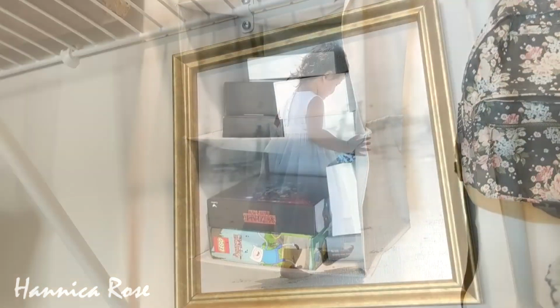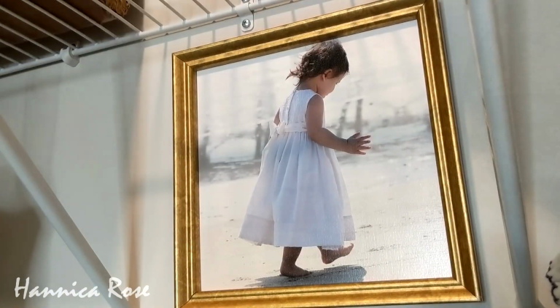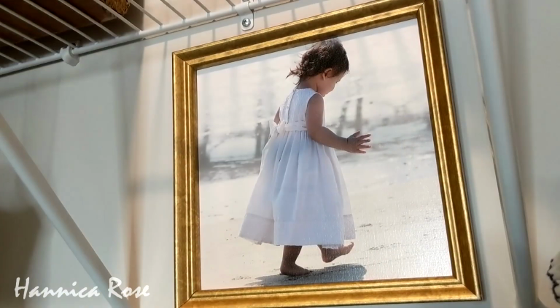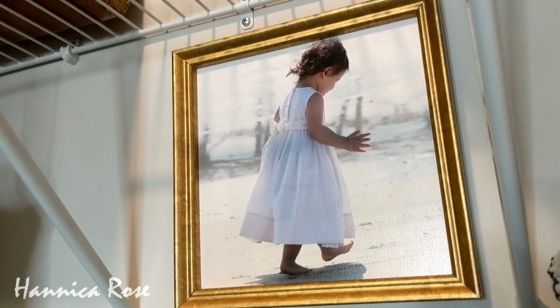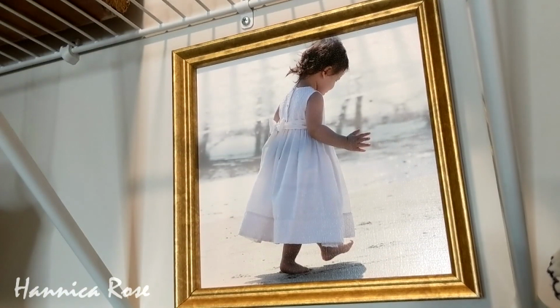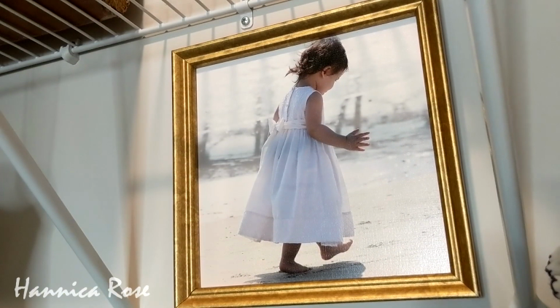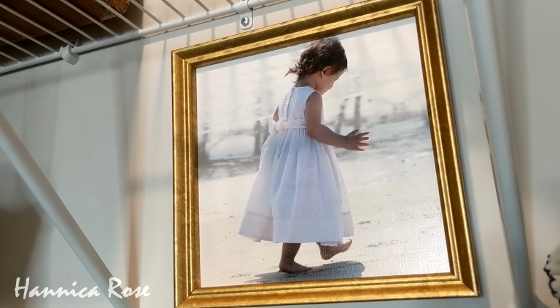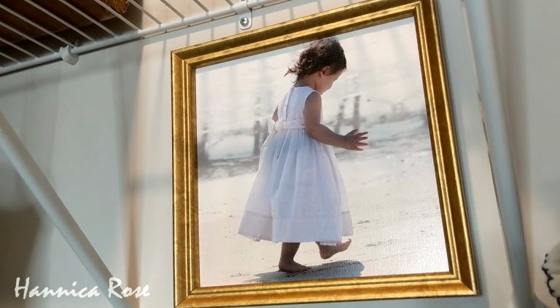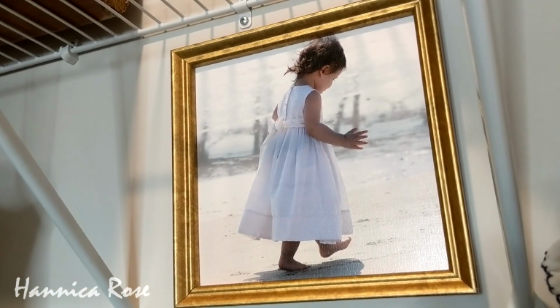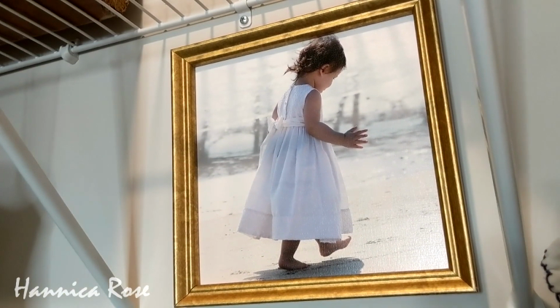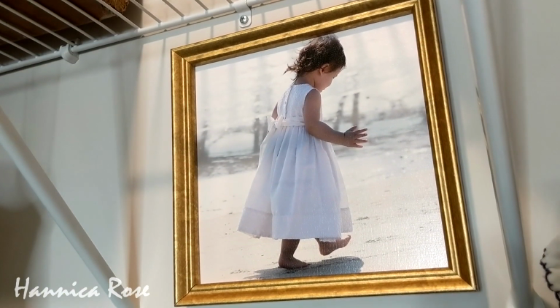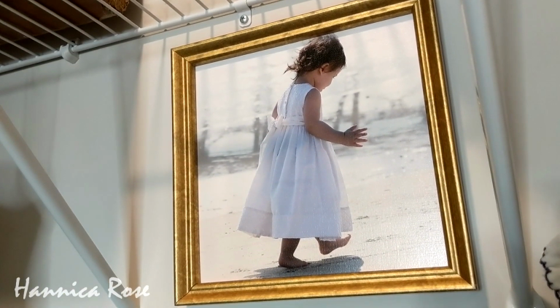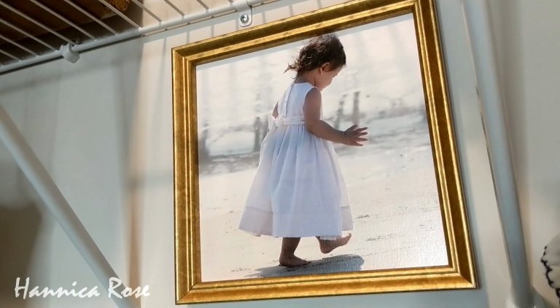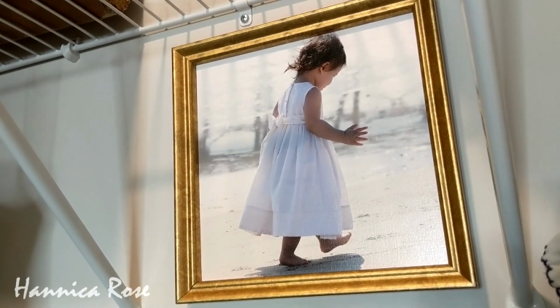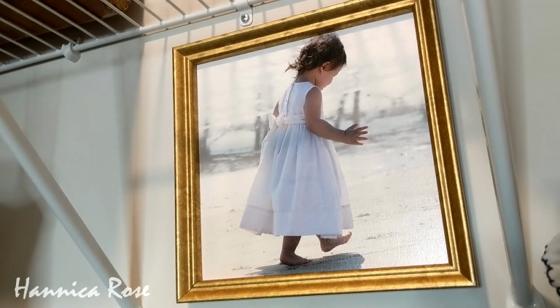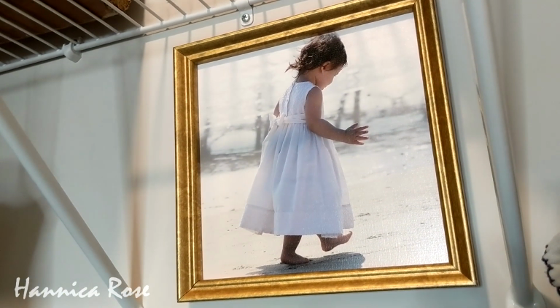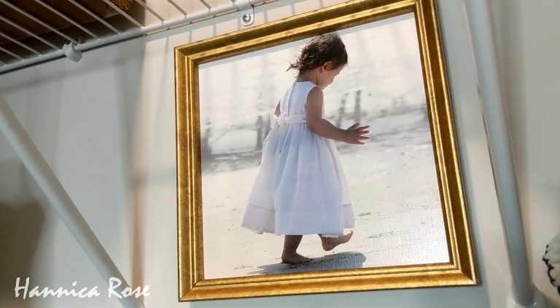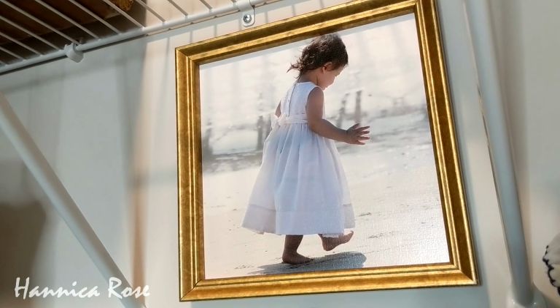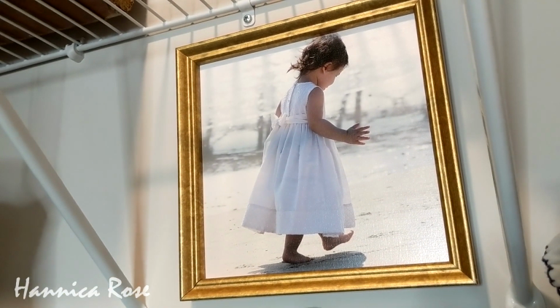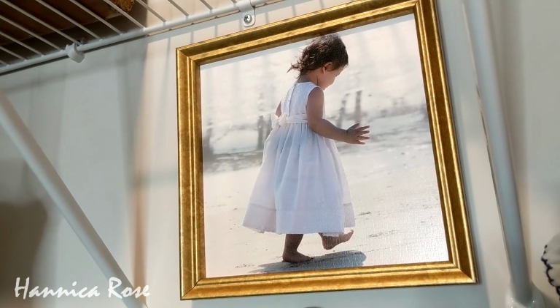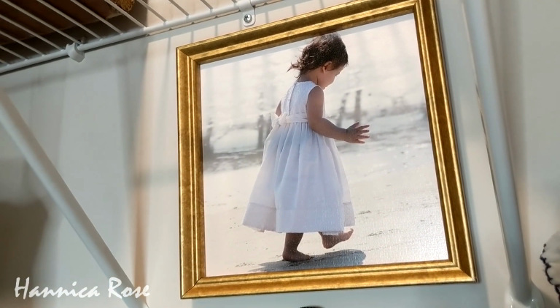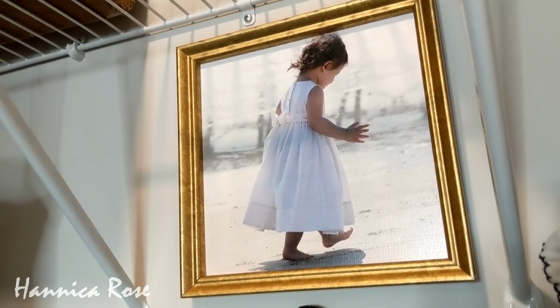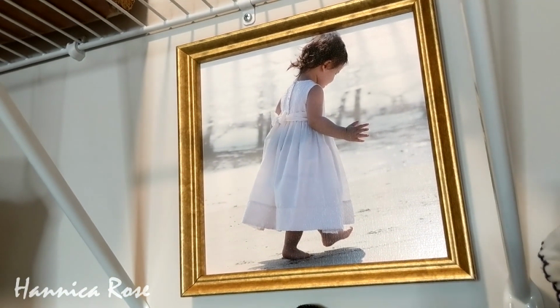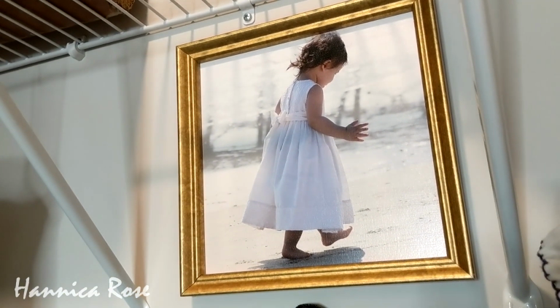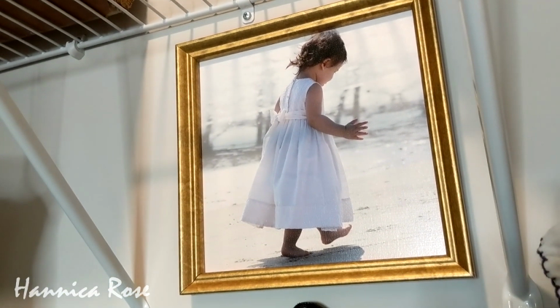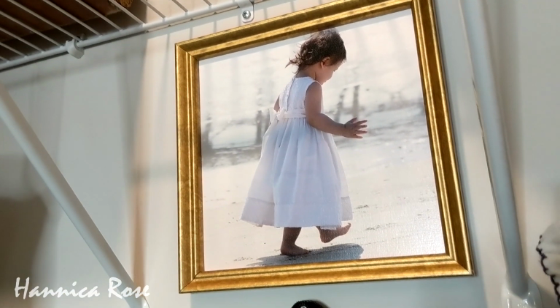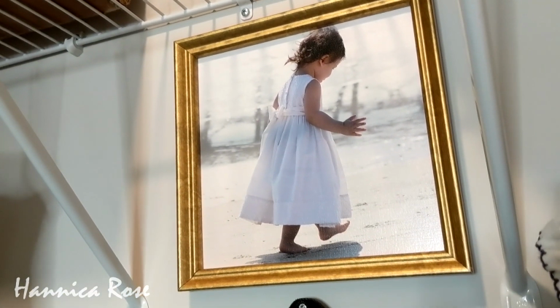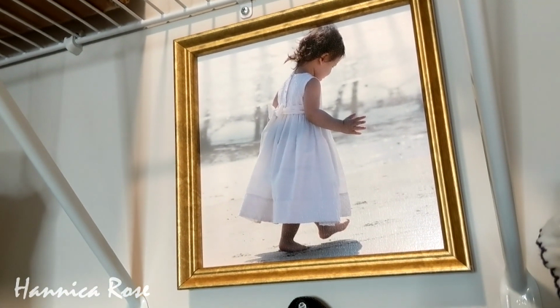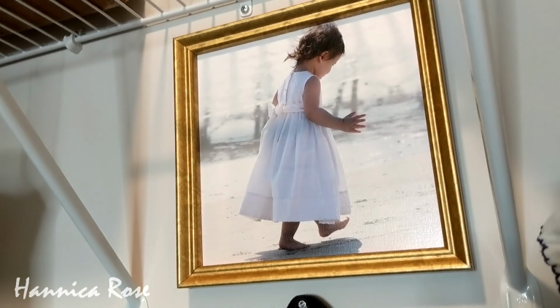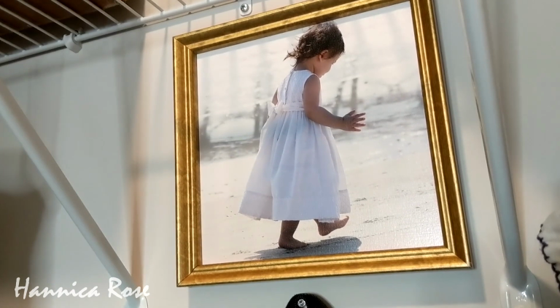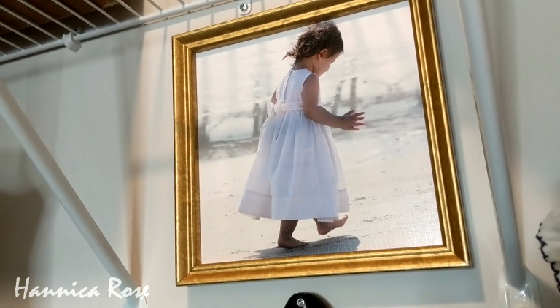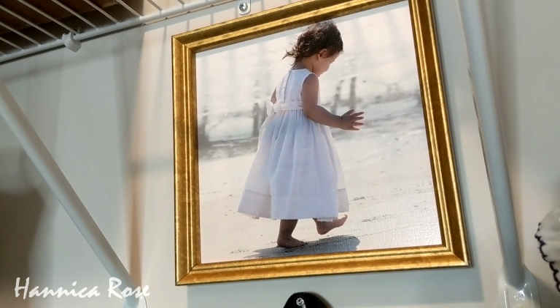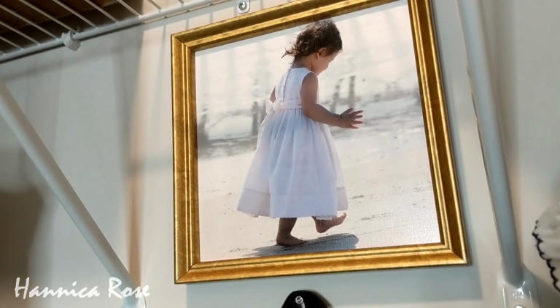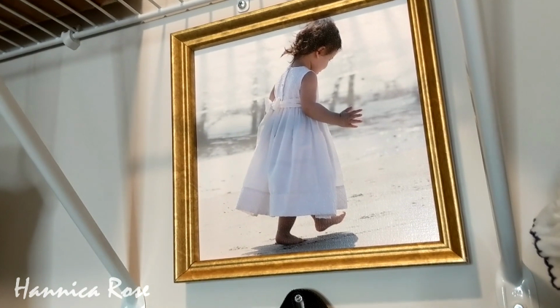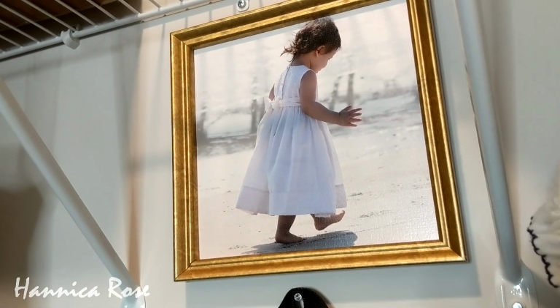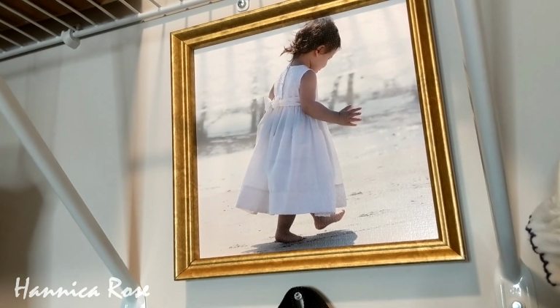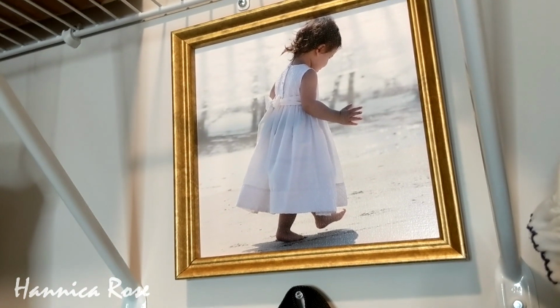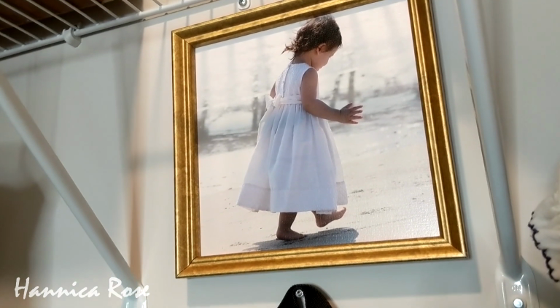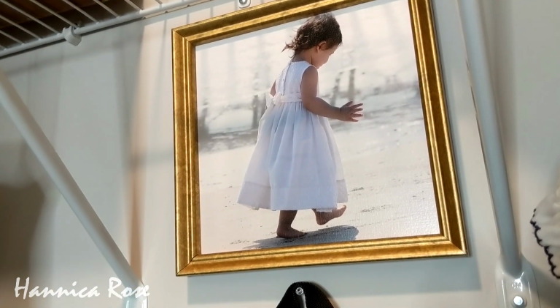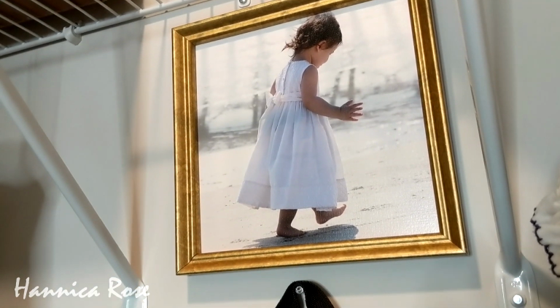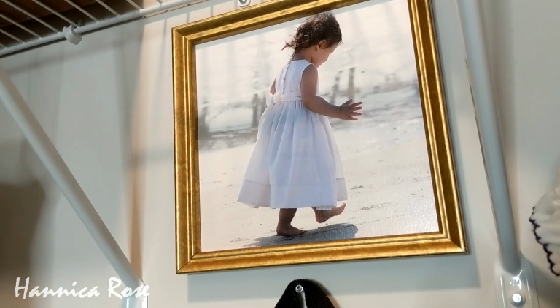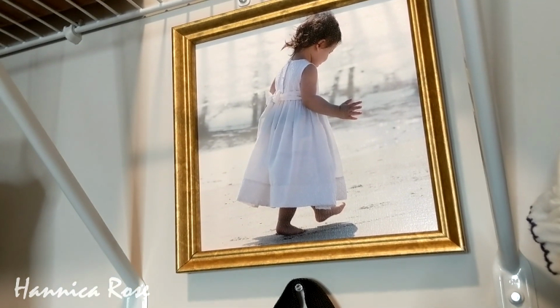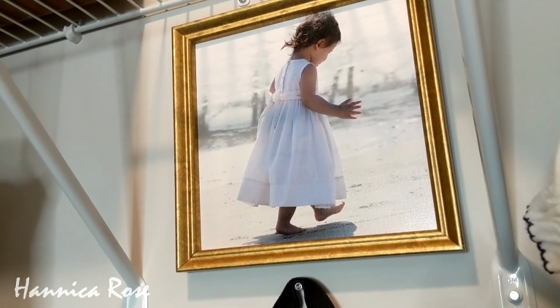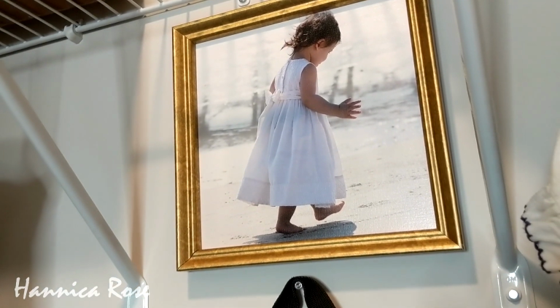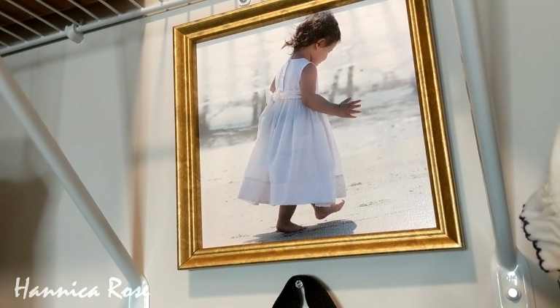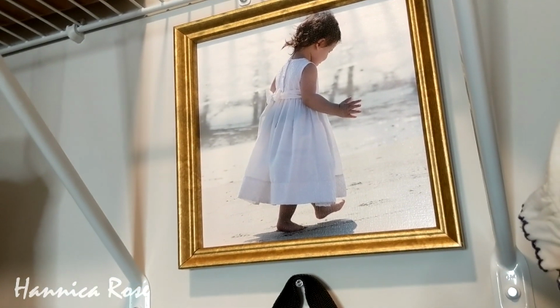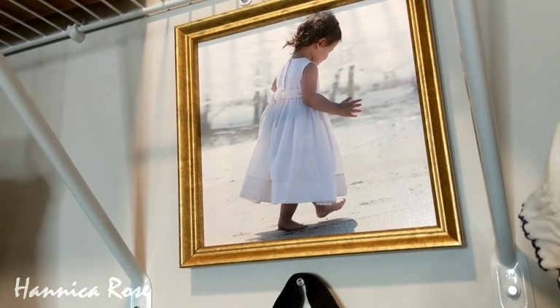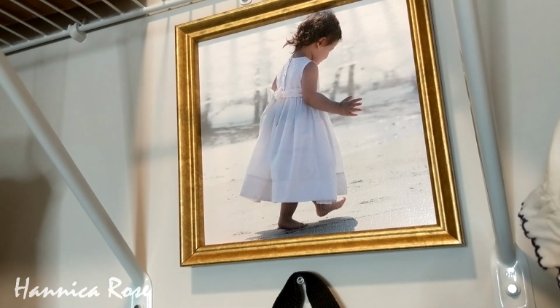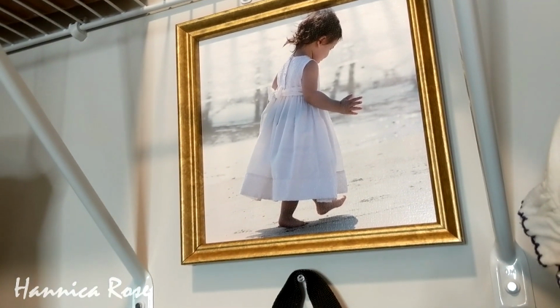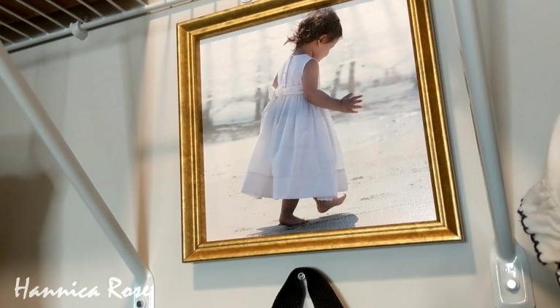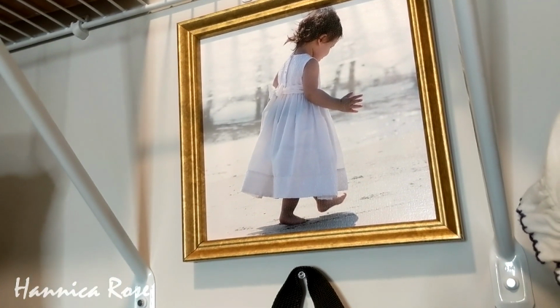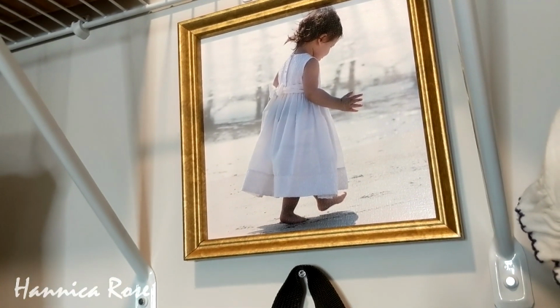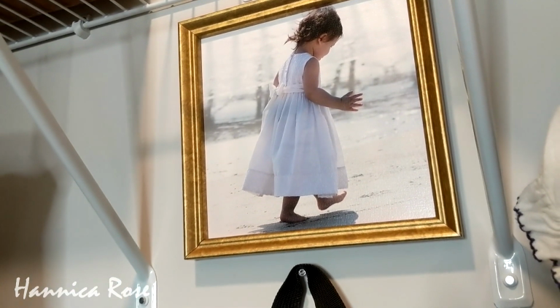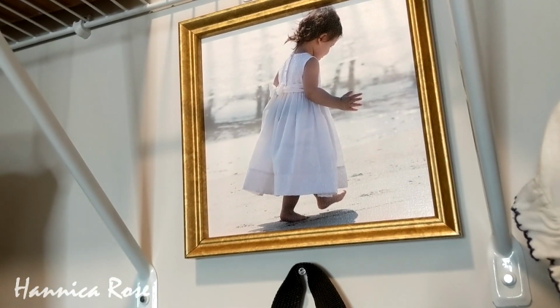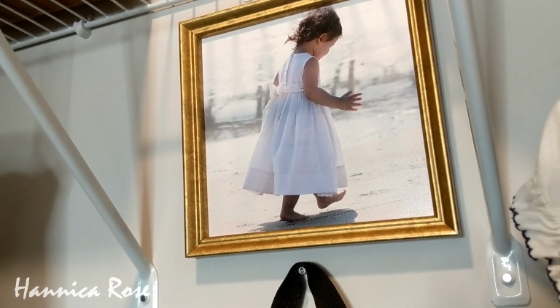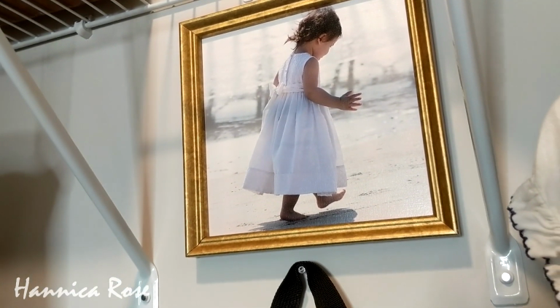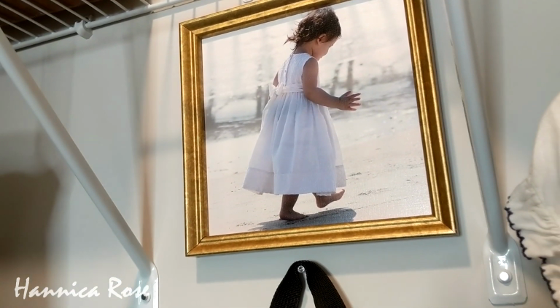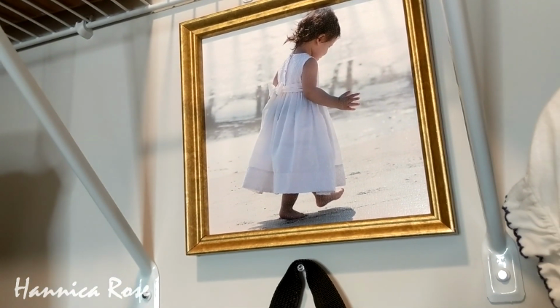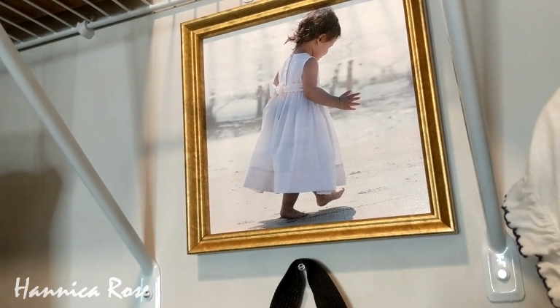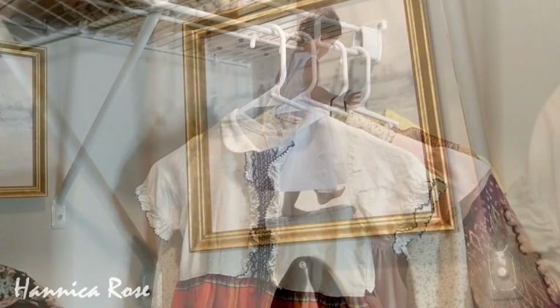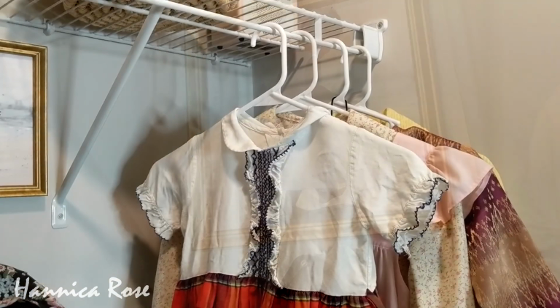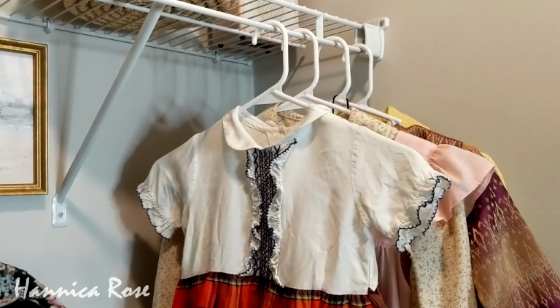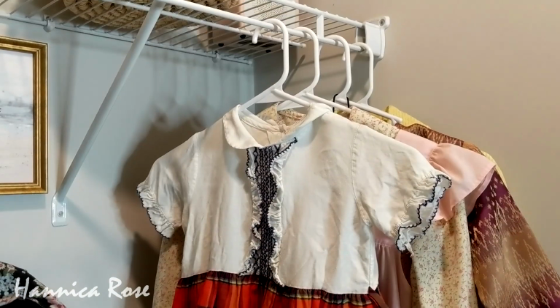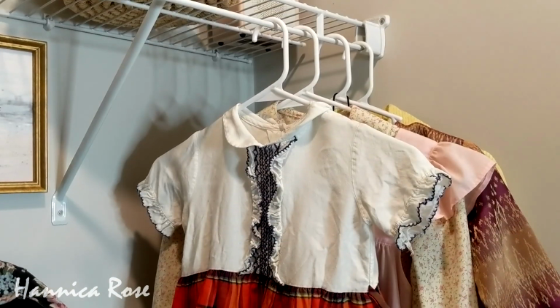I also found this photo that I took of Hannah when she was a baby, and I decided to go ahead and put it up on the wall as well. Over in this corner I have some sentimental dresses that I decided to keep.